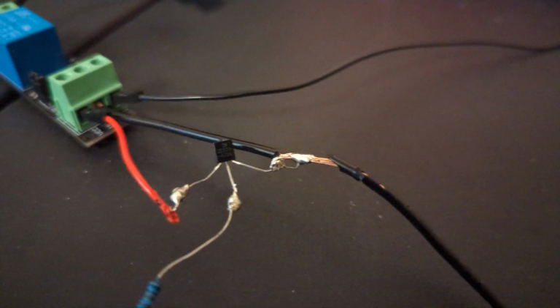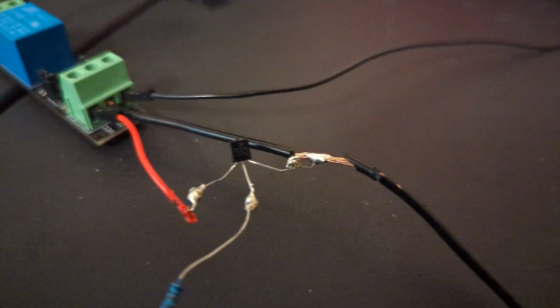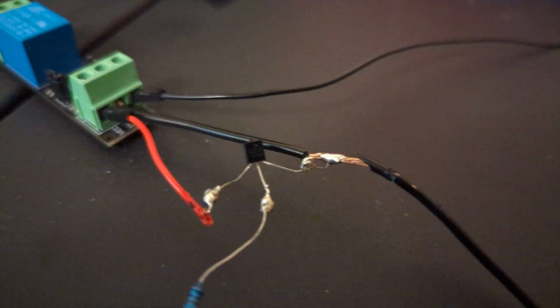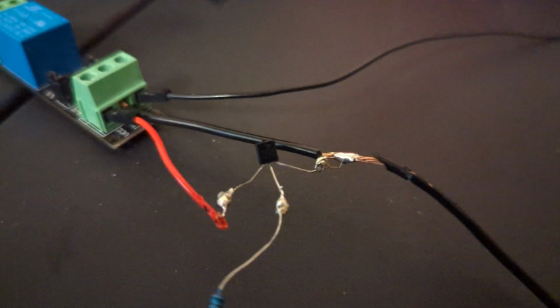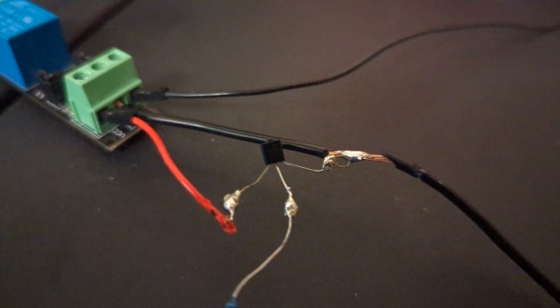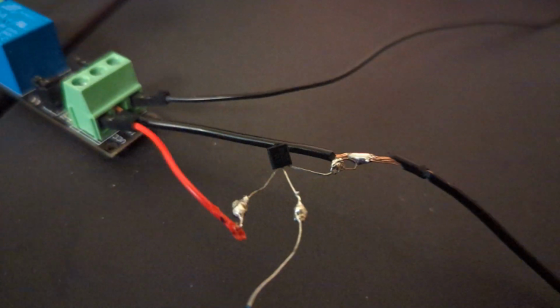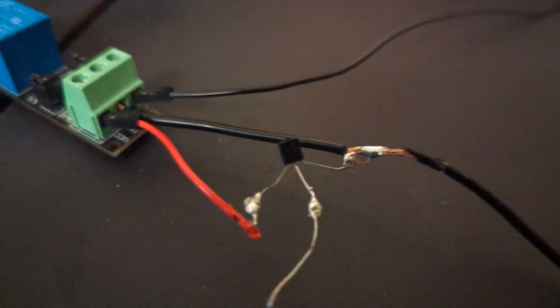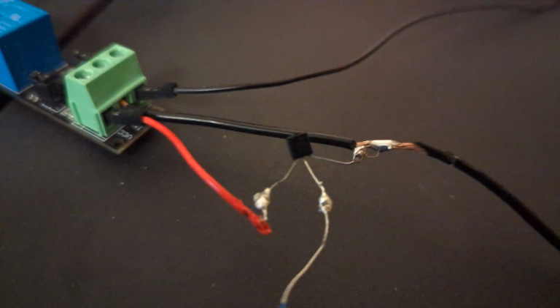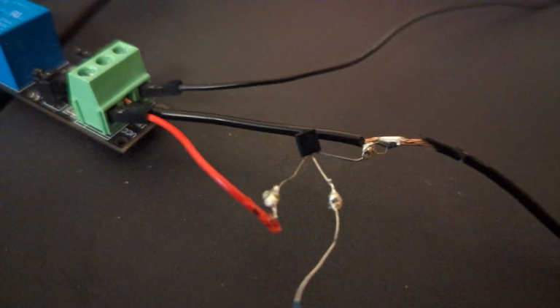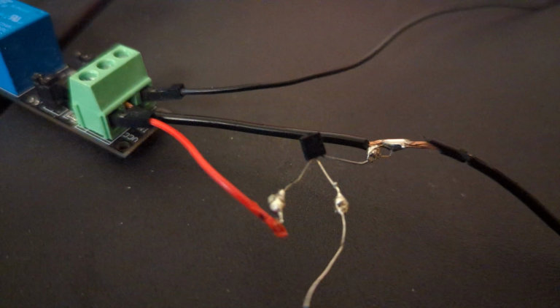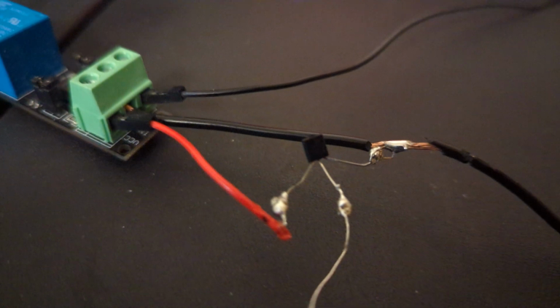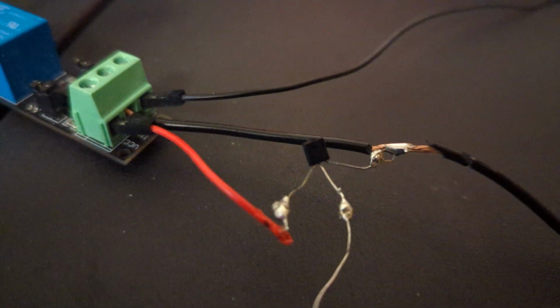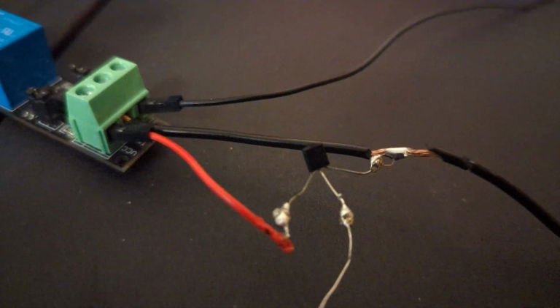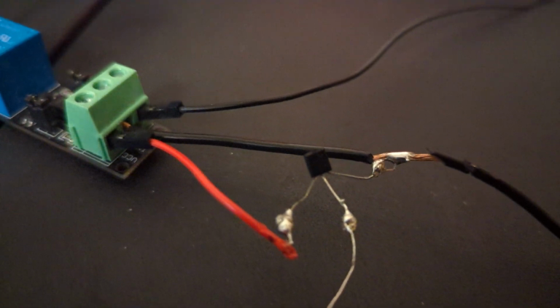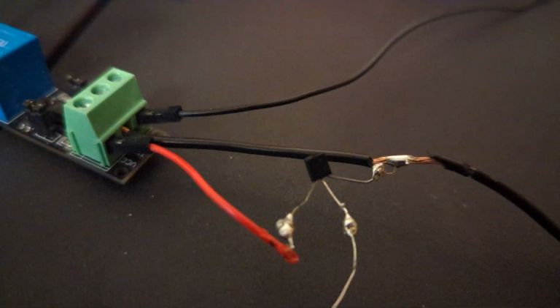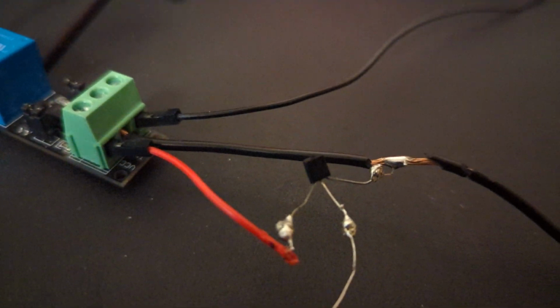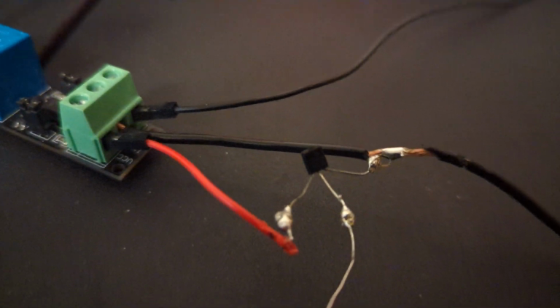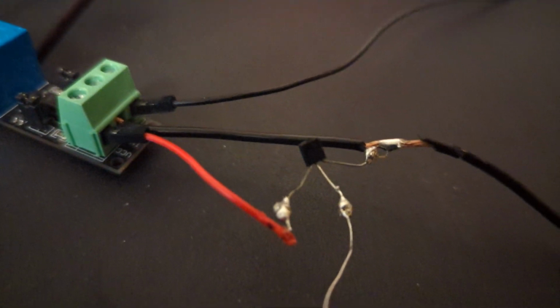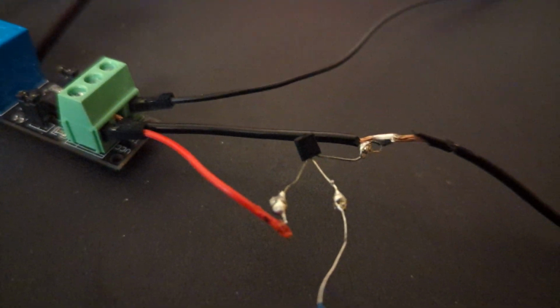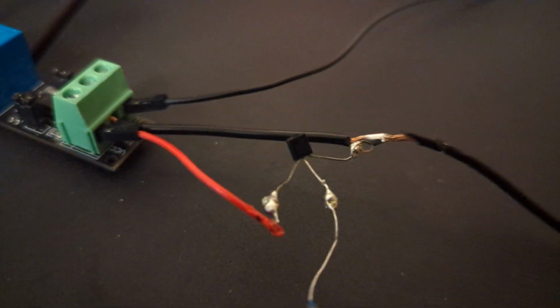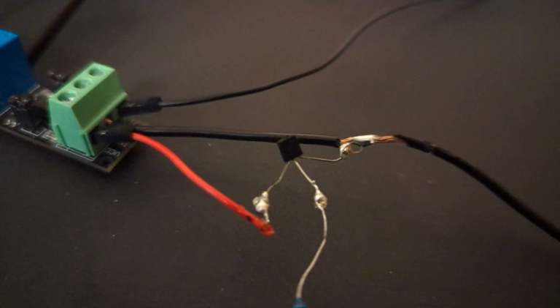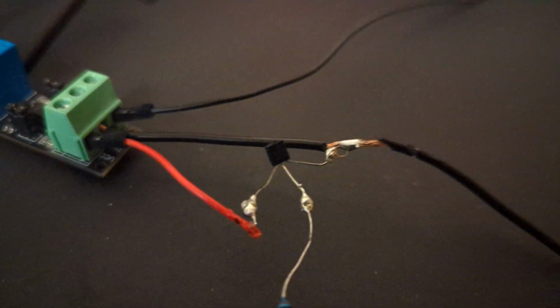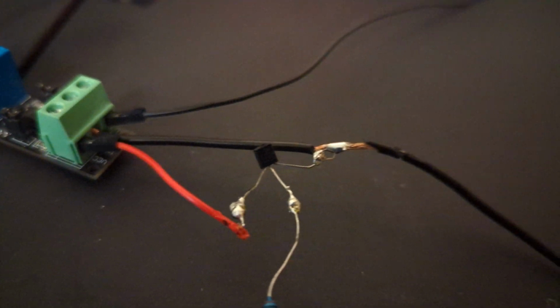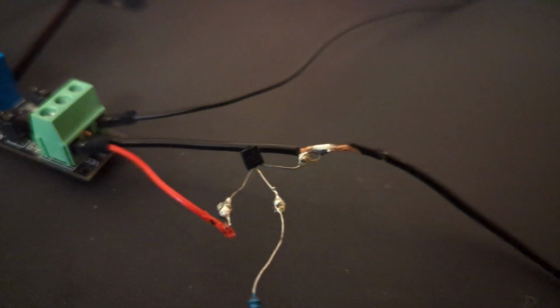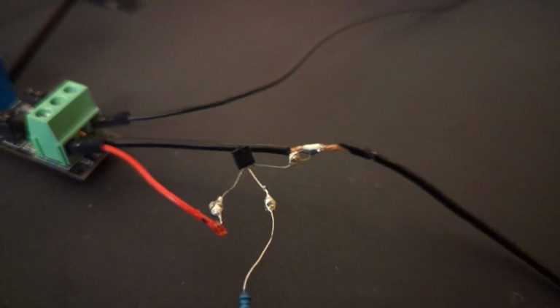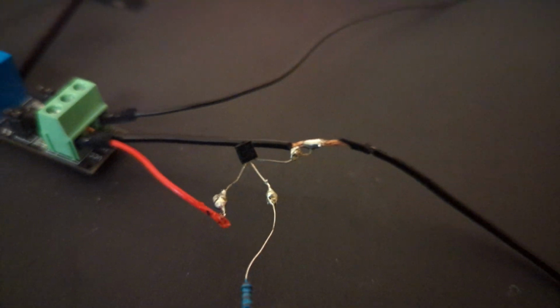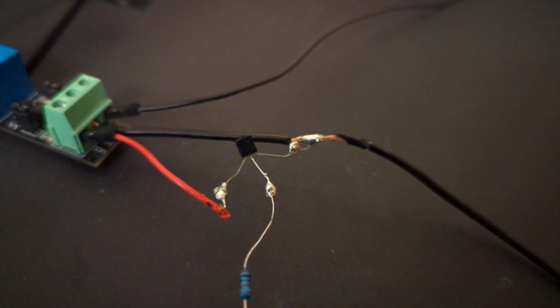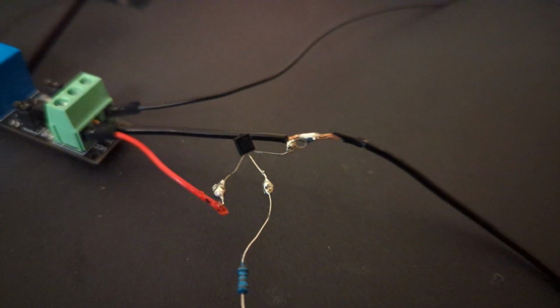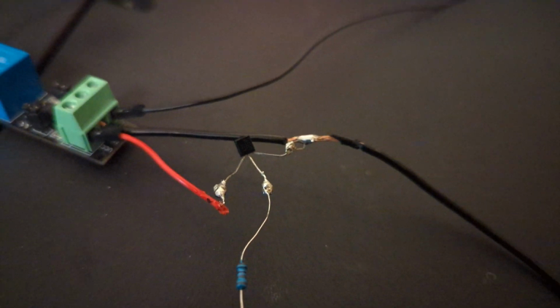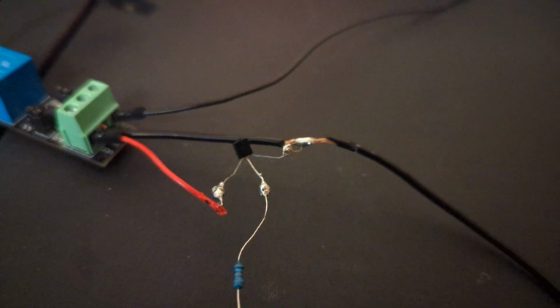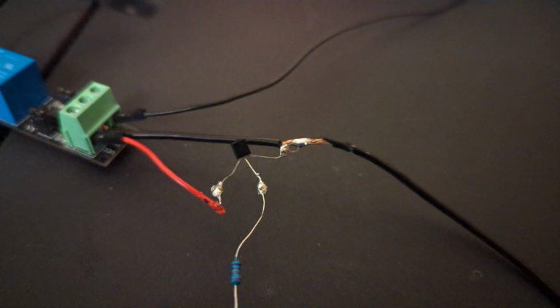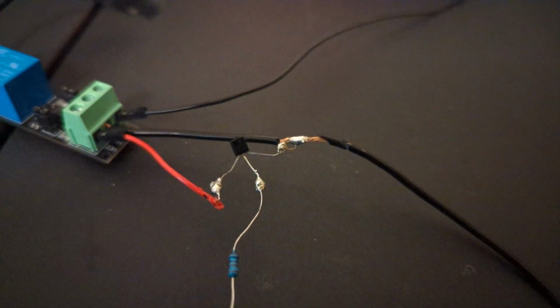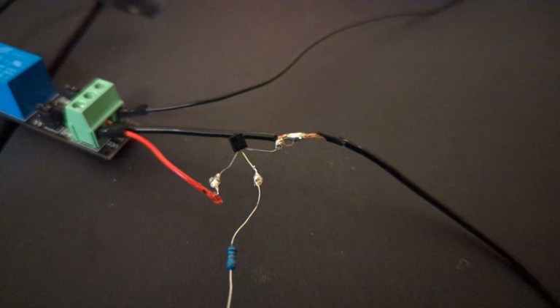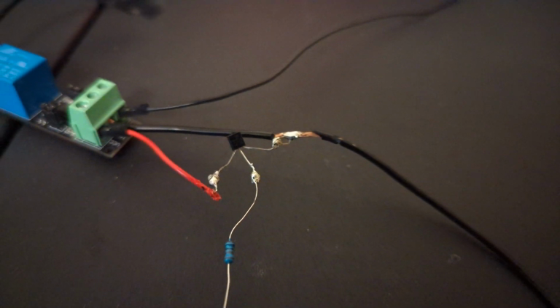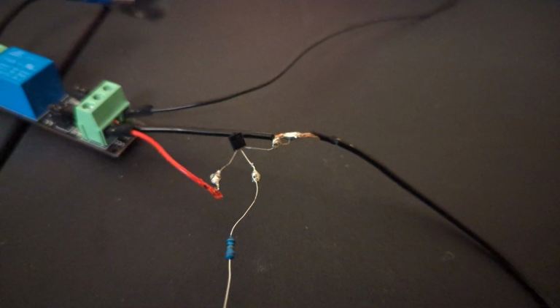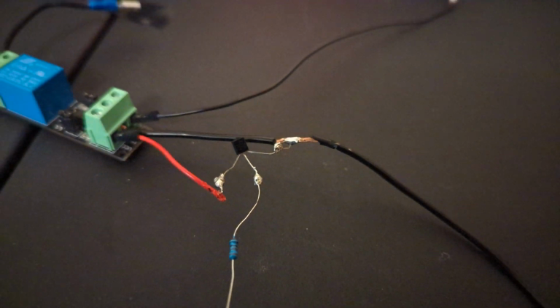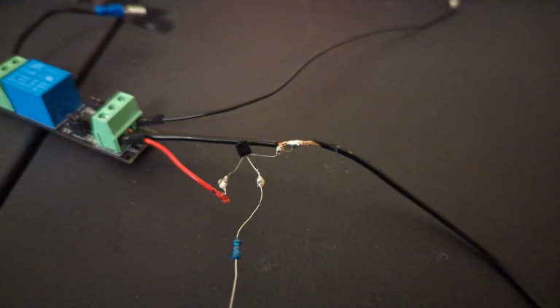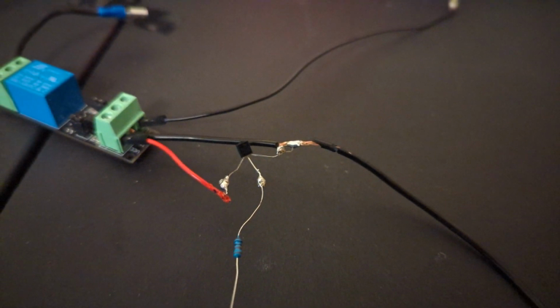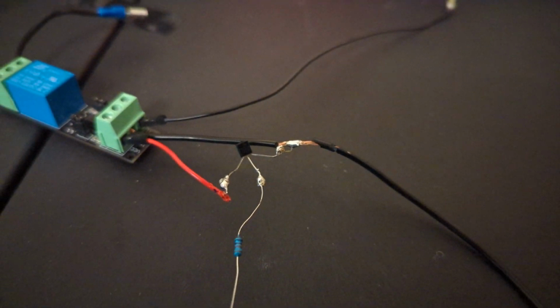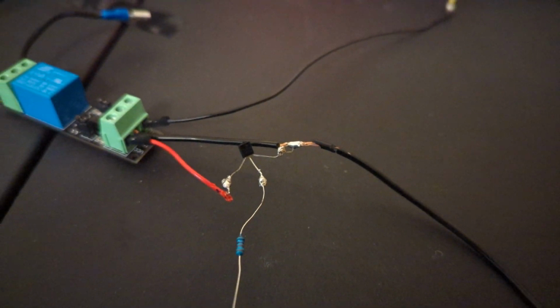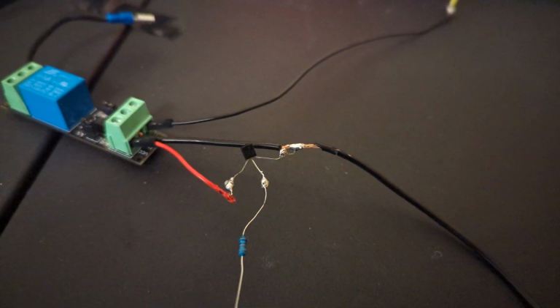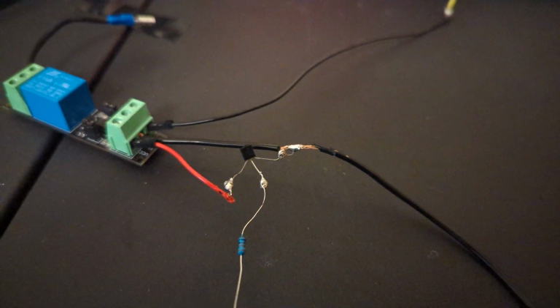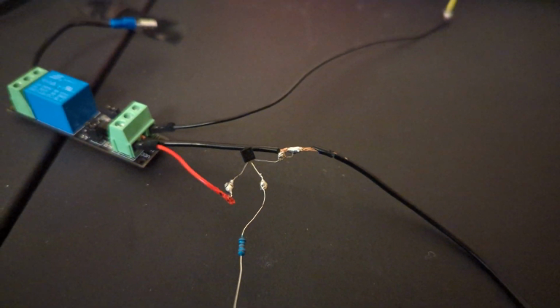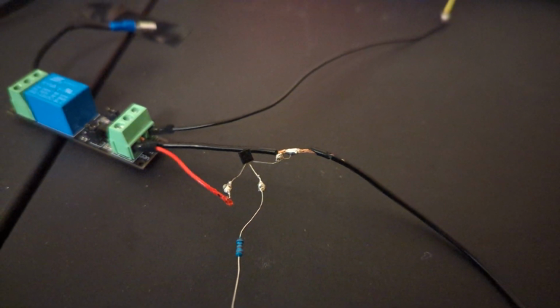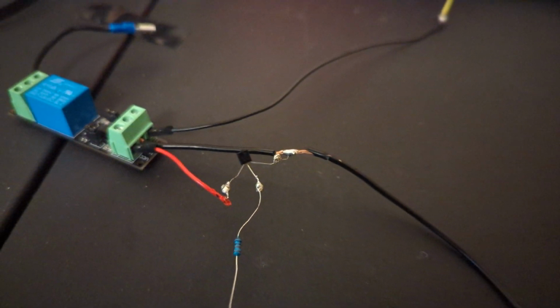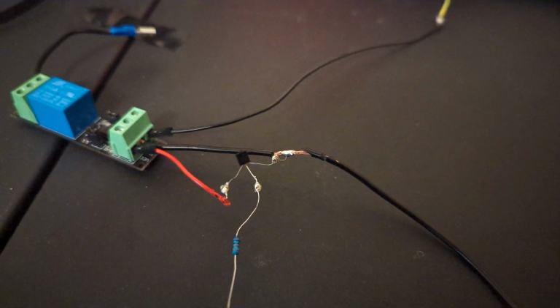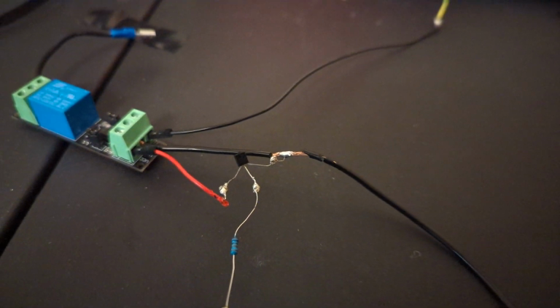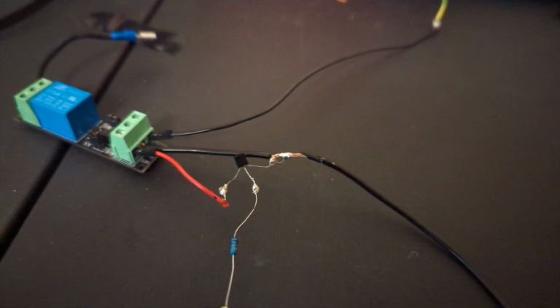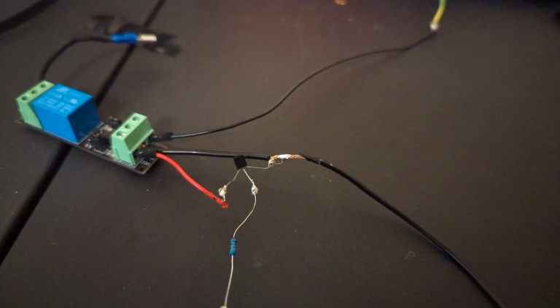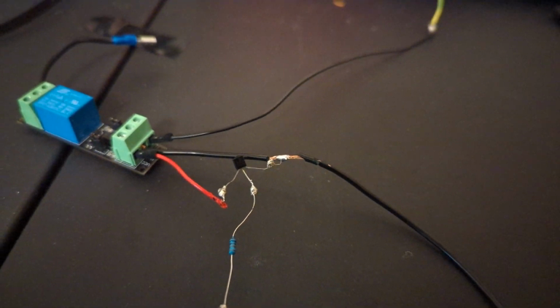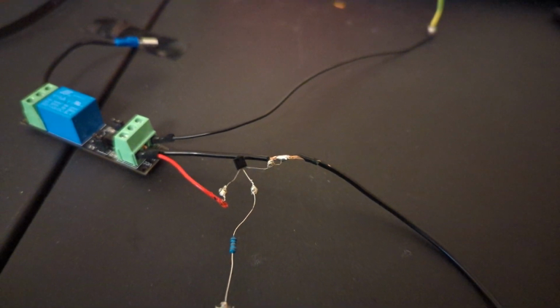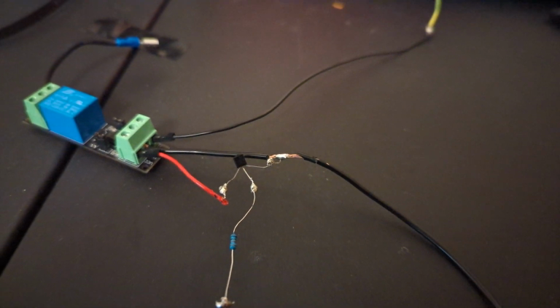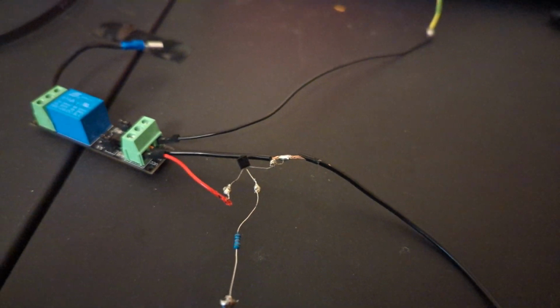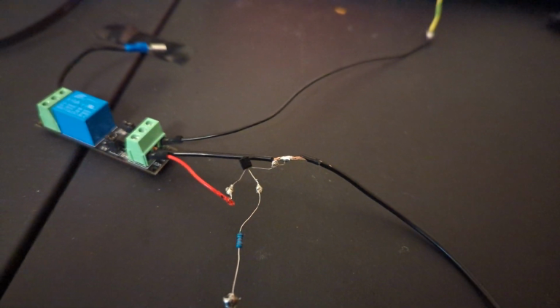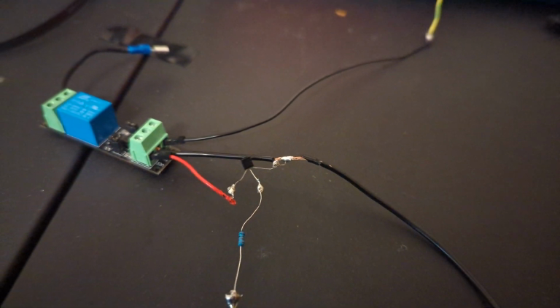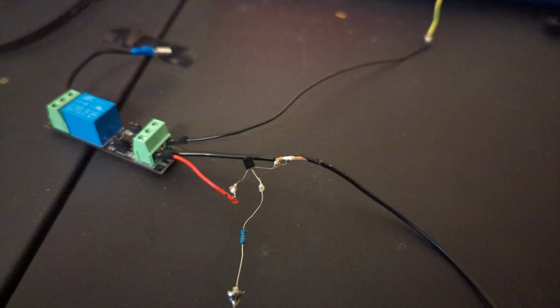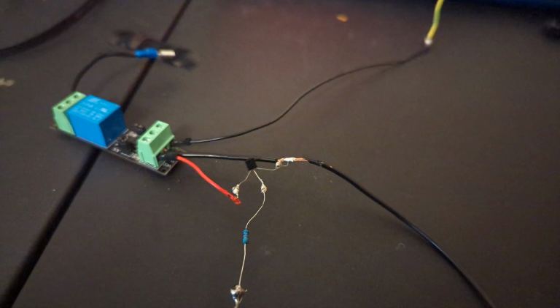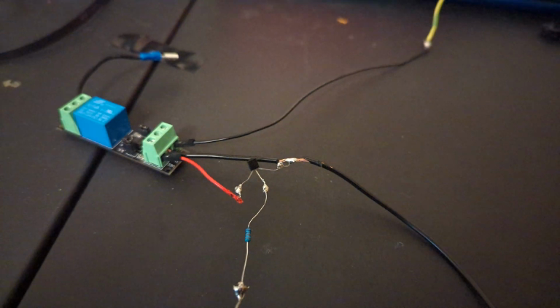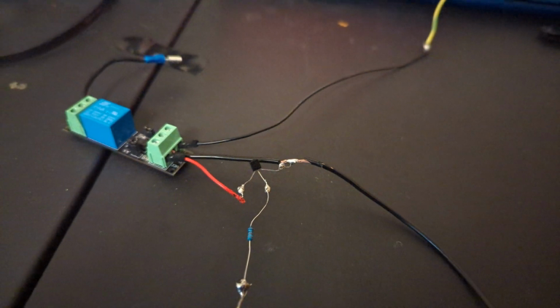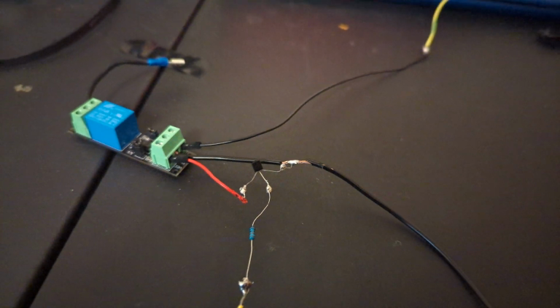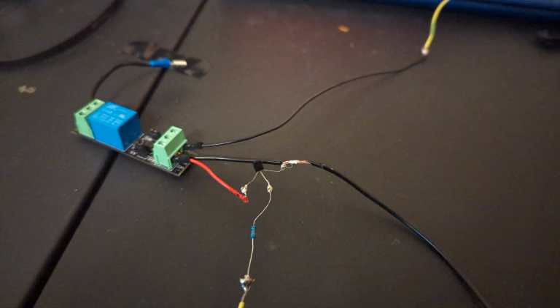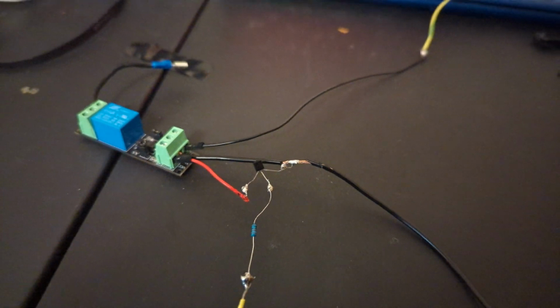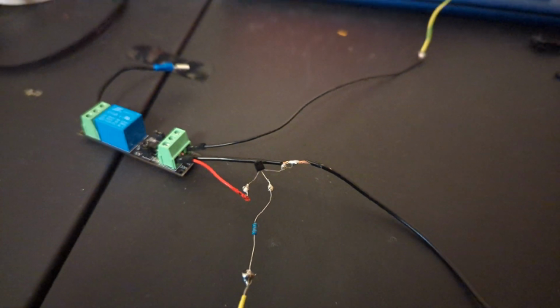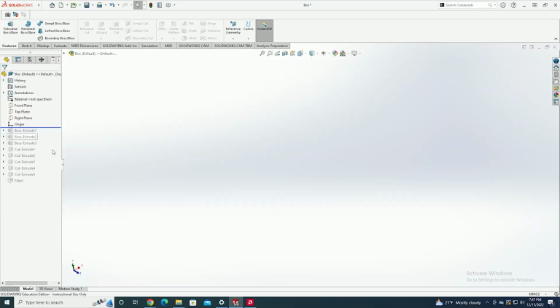I soldered the connections together, then coated it in epoxy resin and electrical tape to prevent short circuiting.